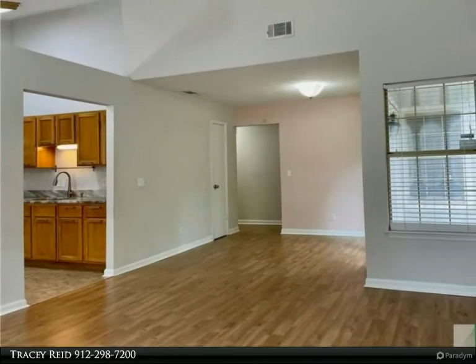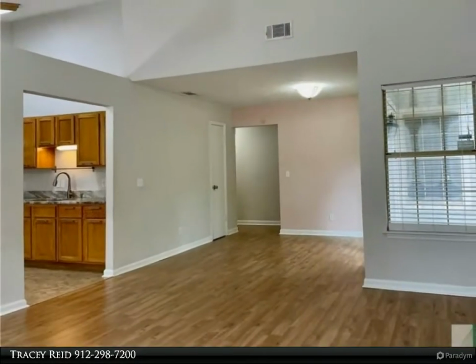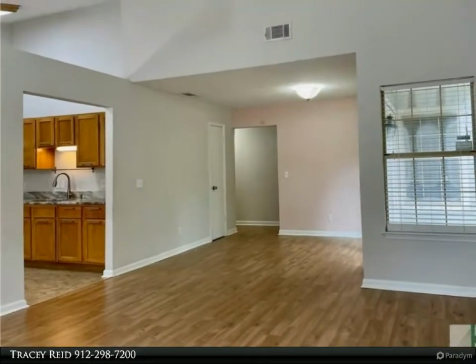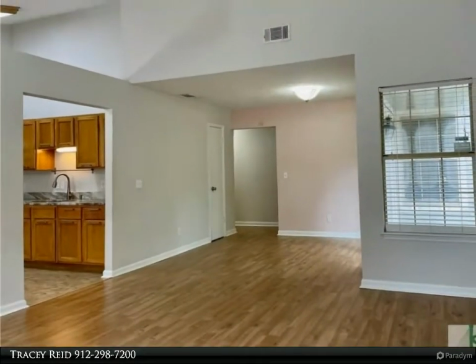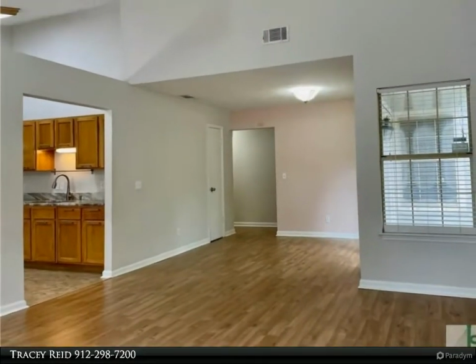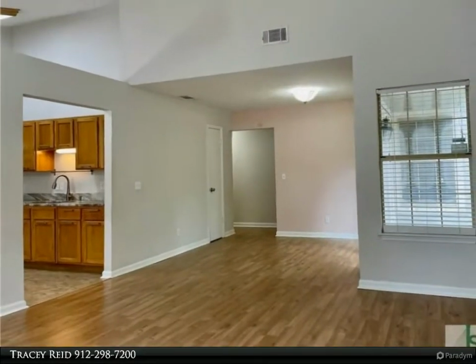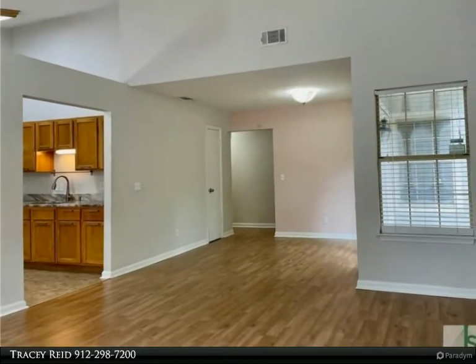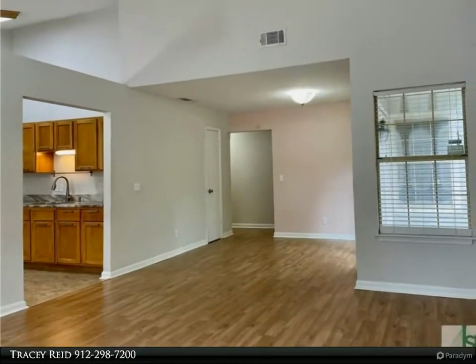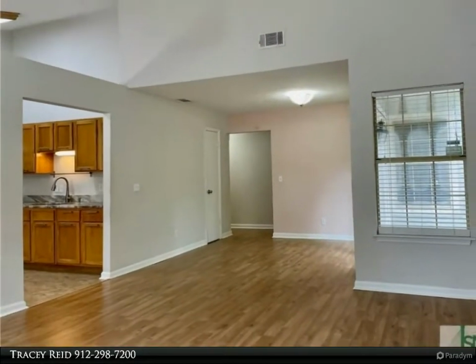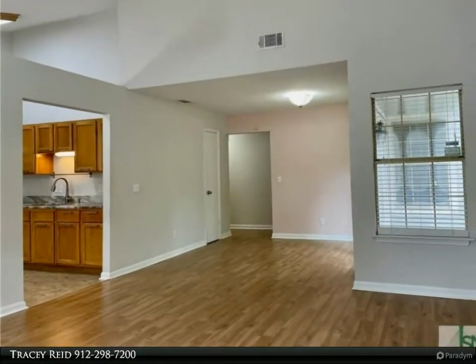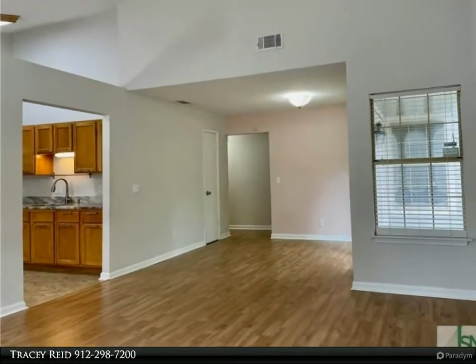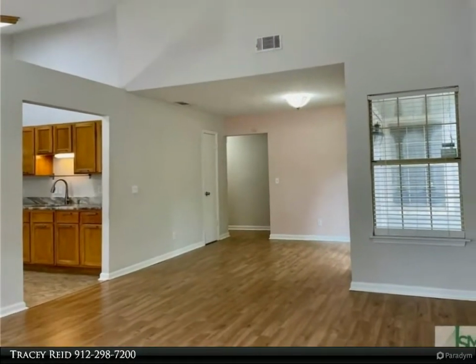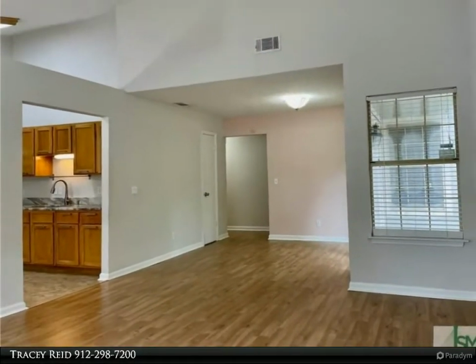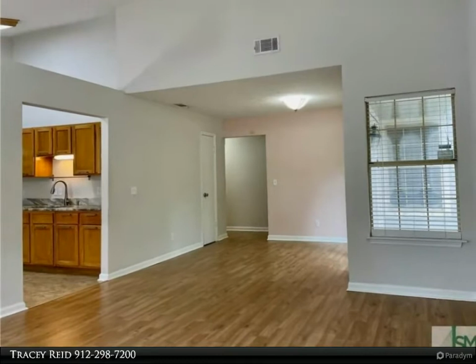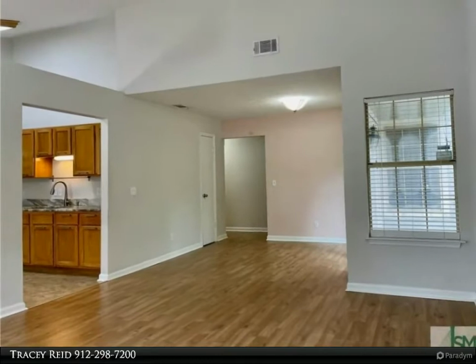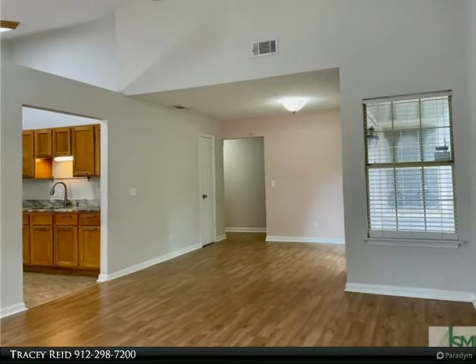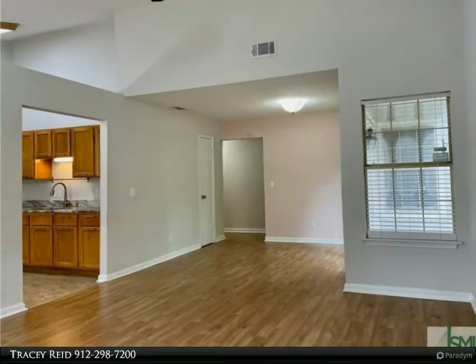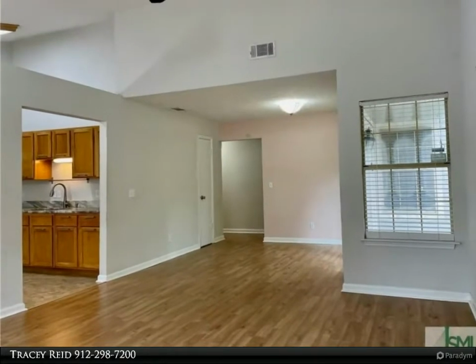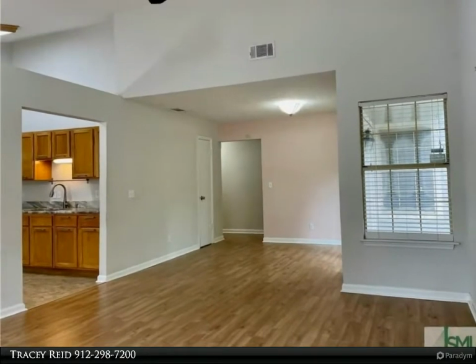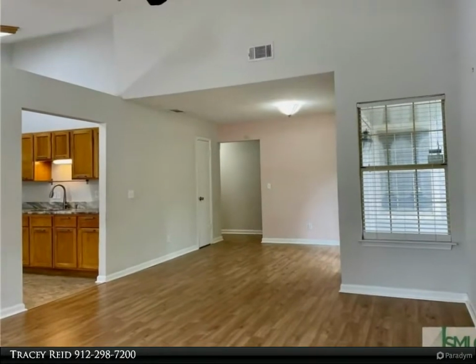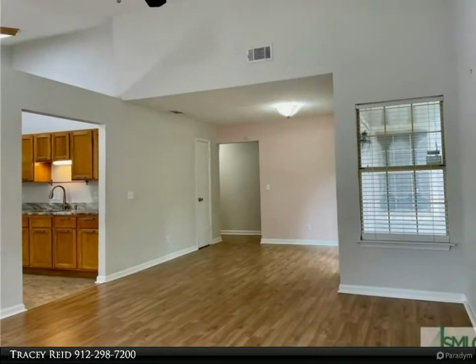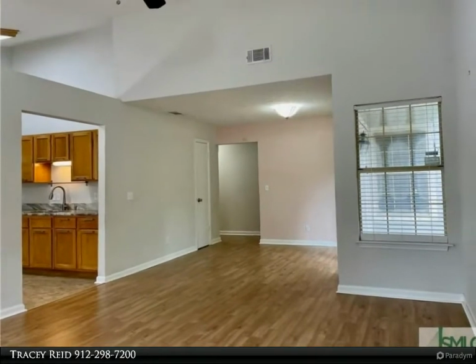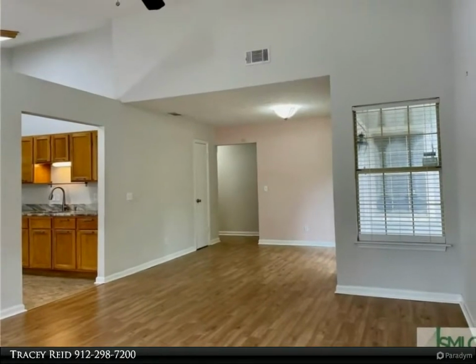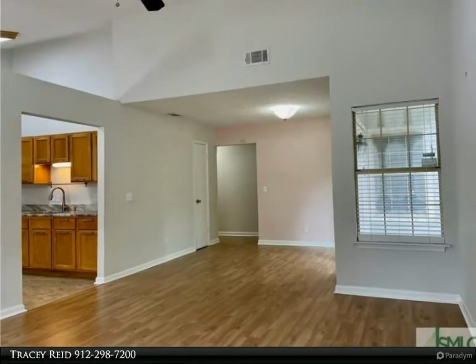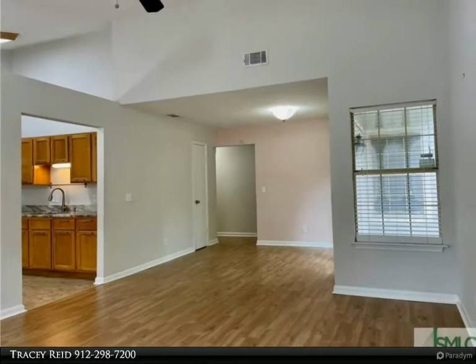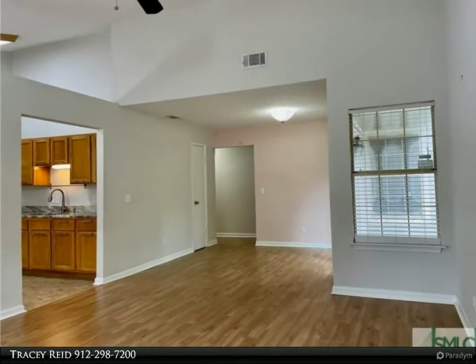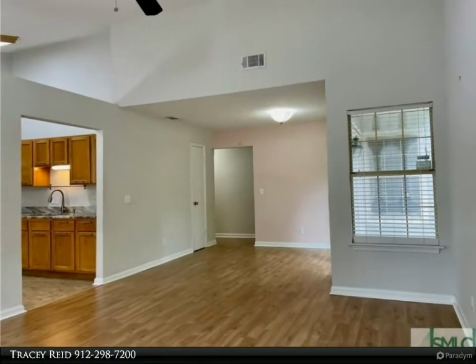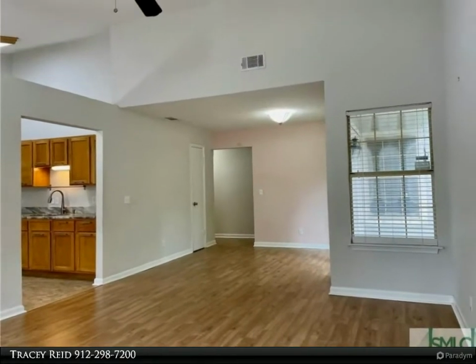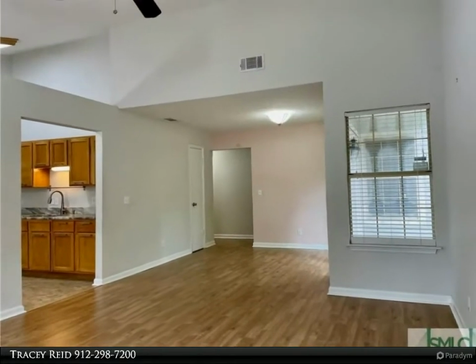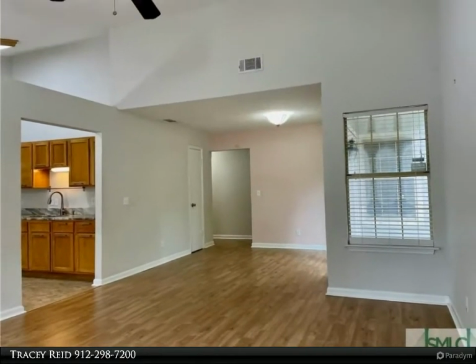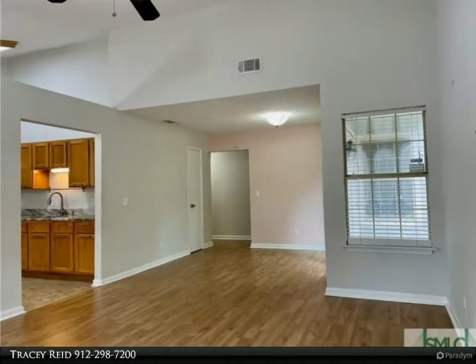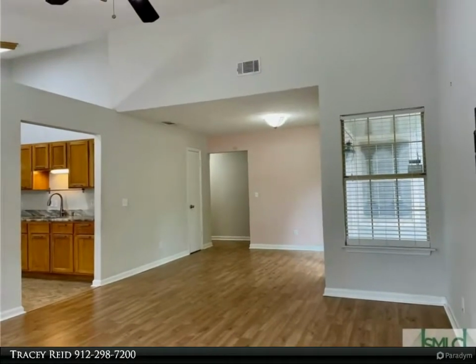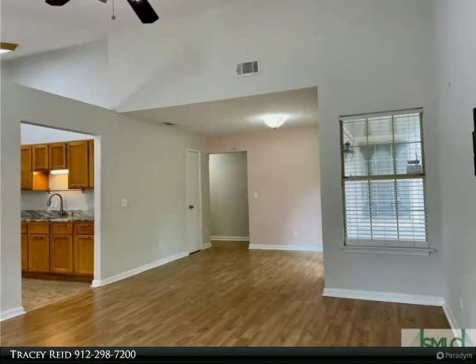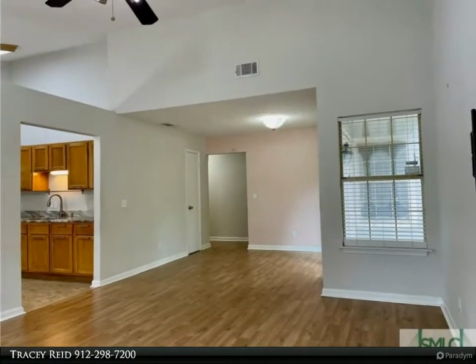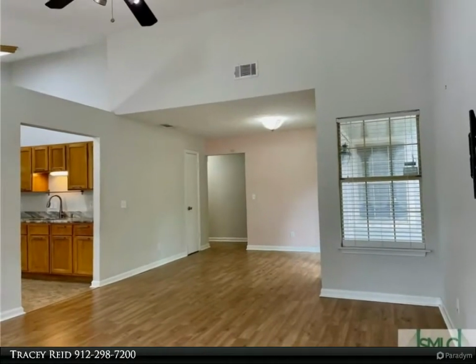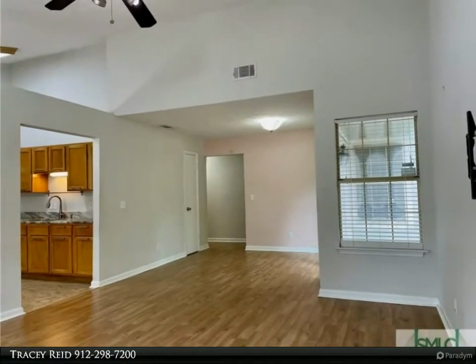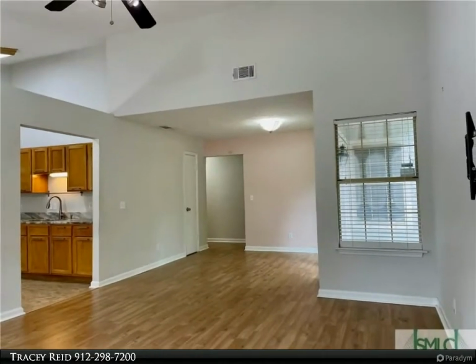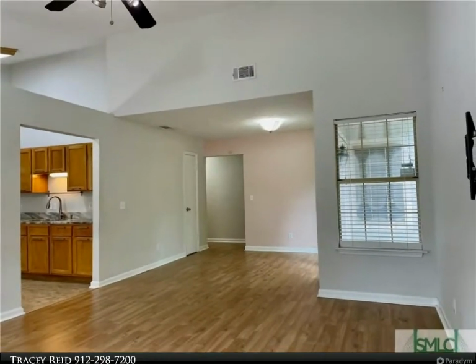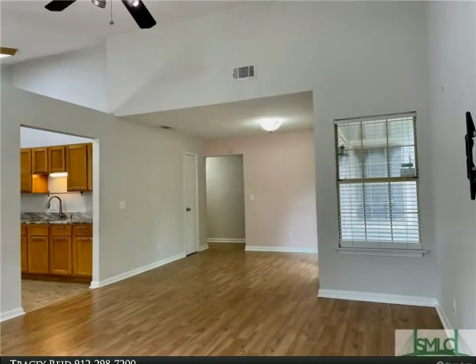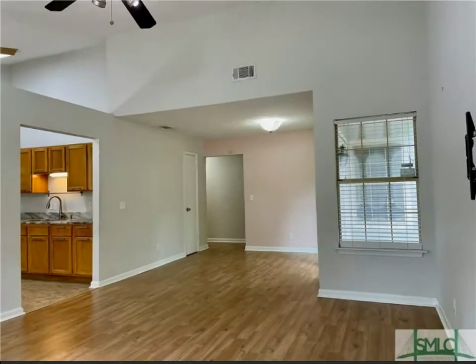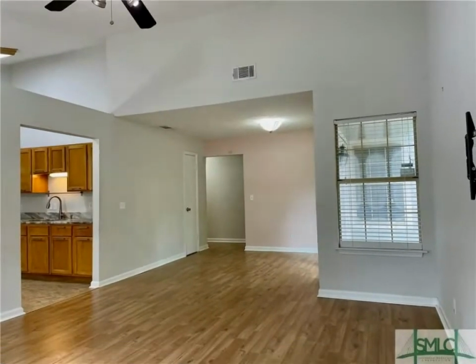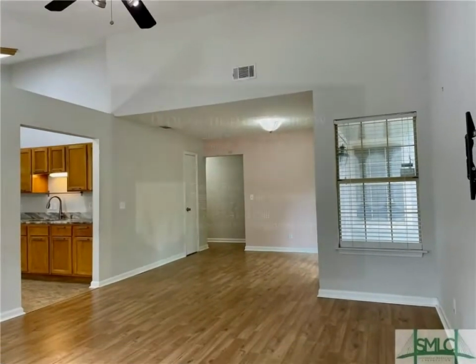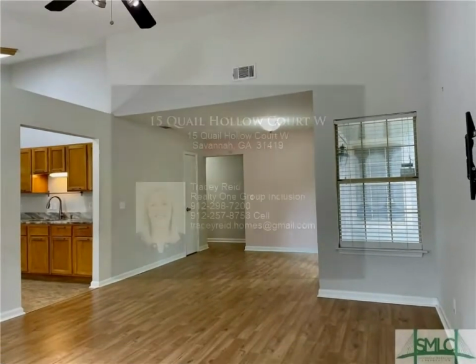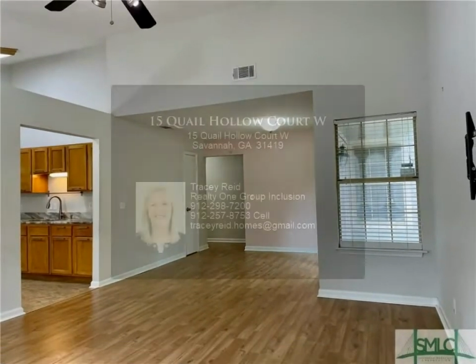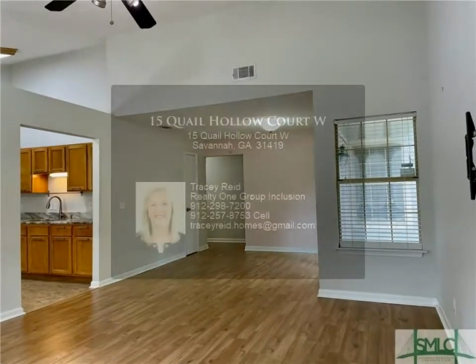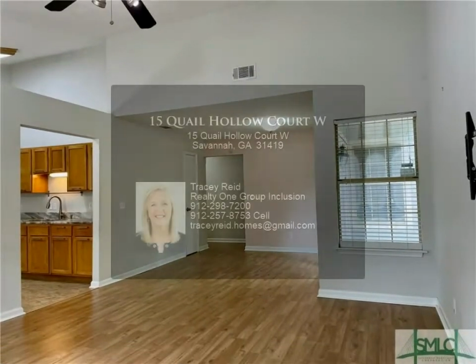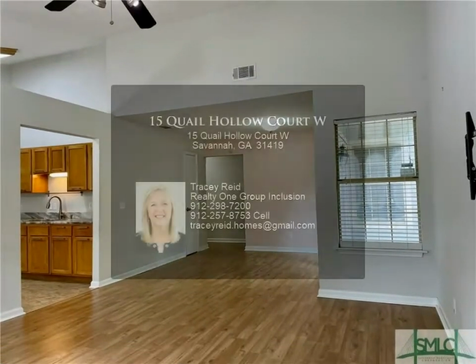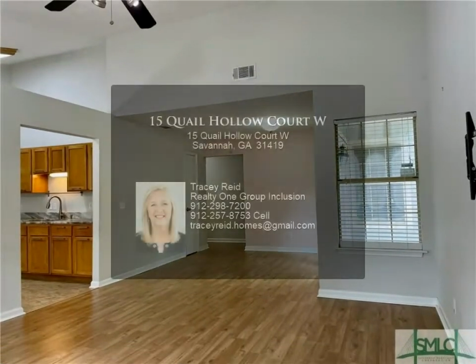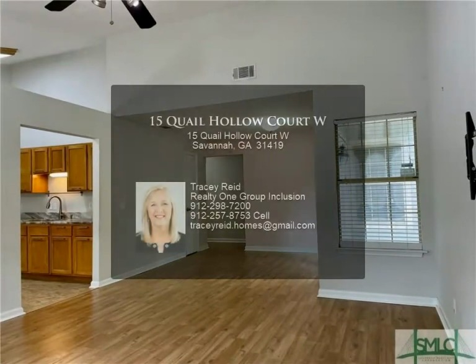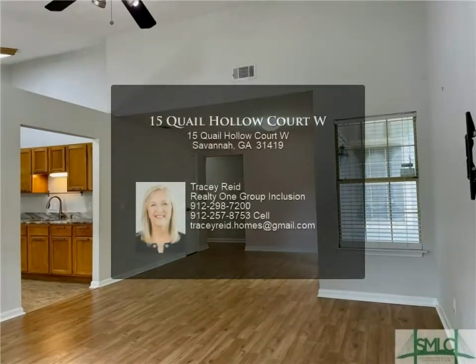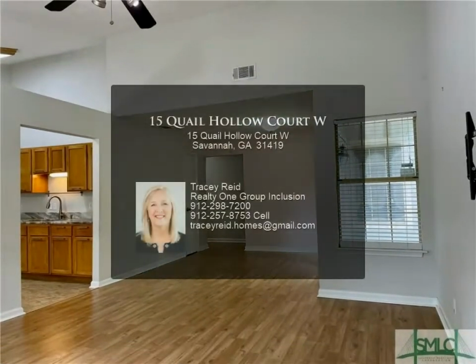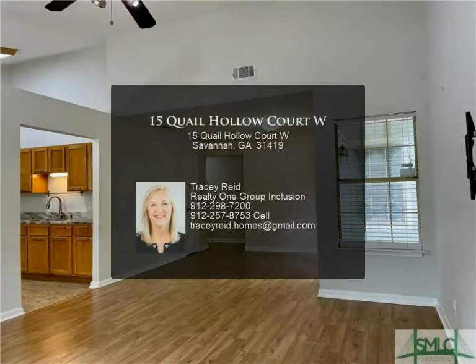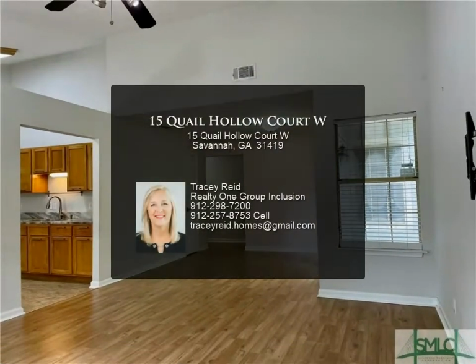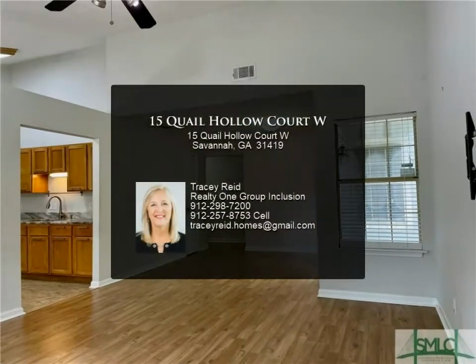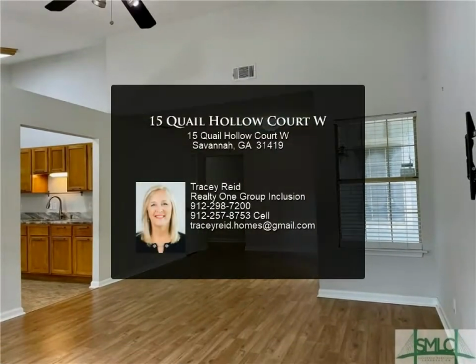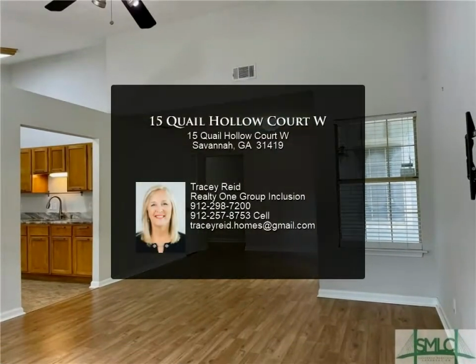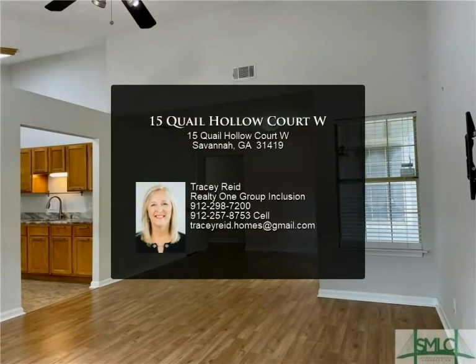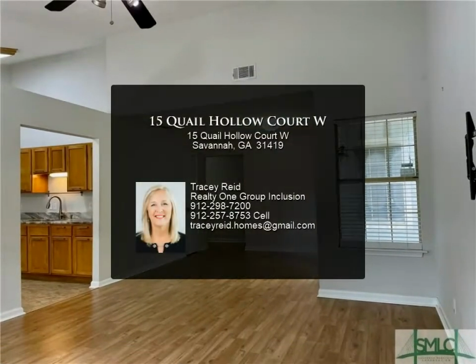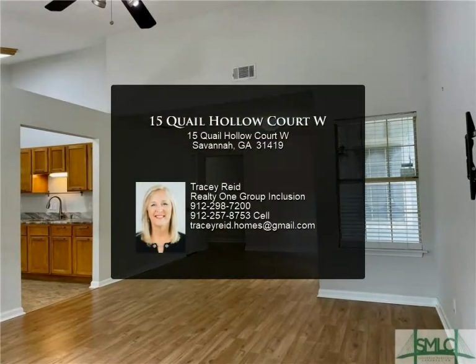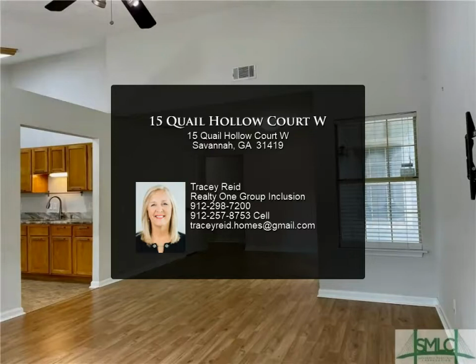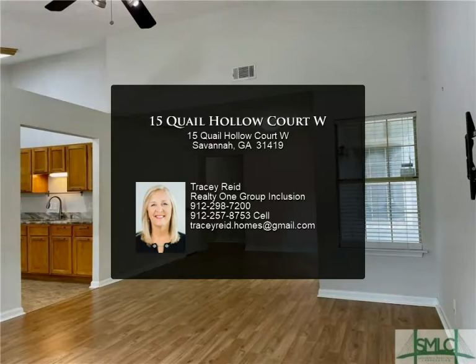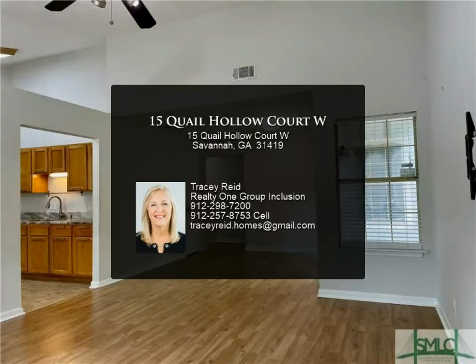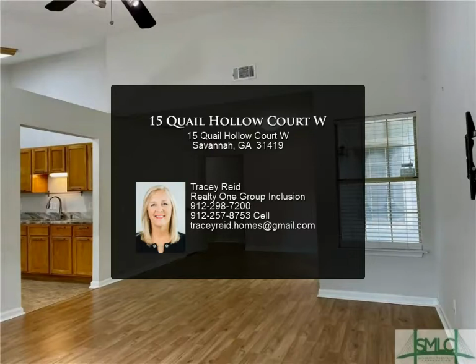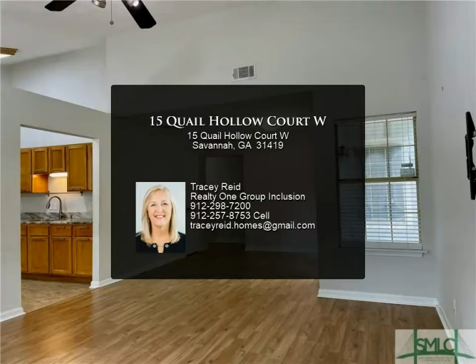Conveniently located near Armstrong GSU, Savannah Mall, restaurants, and just a short drive to downtown.